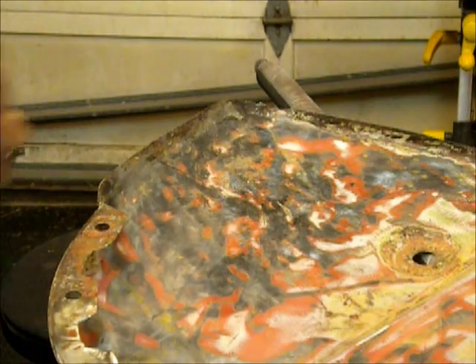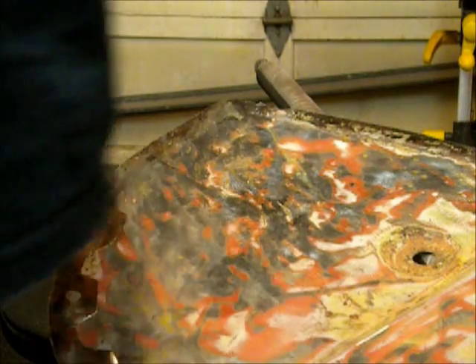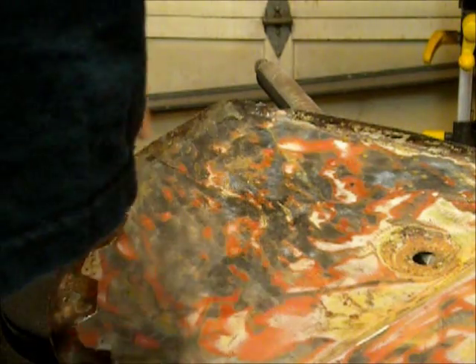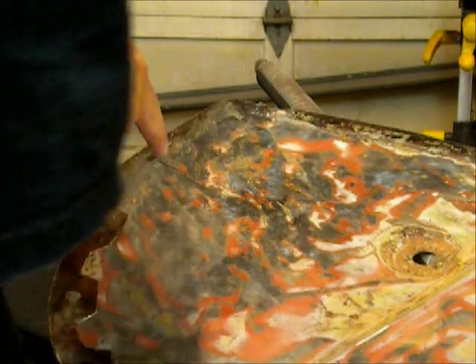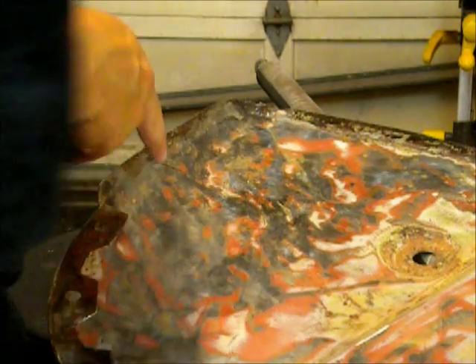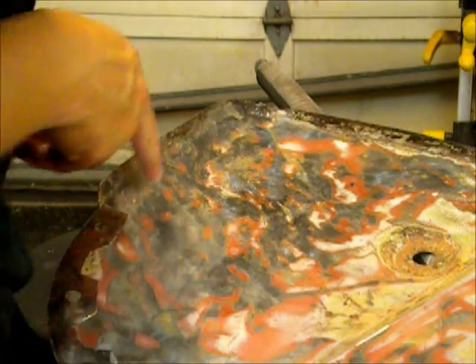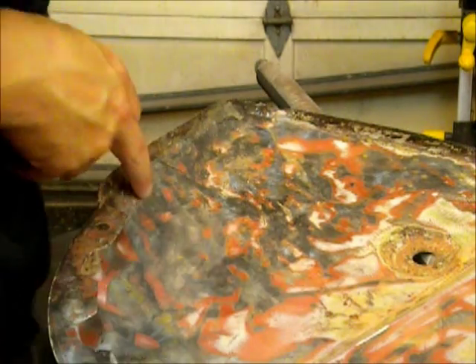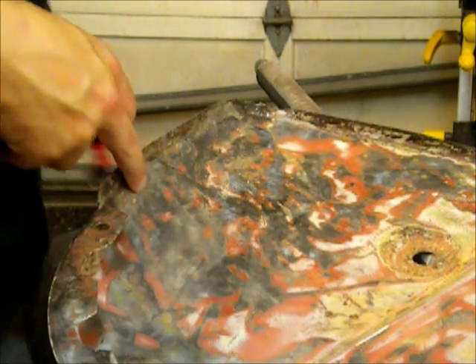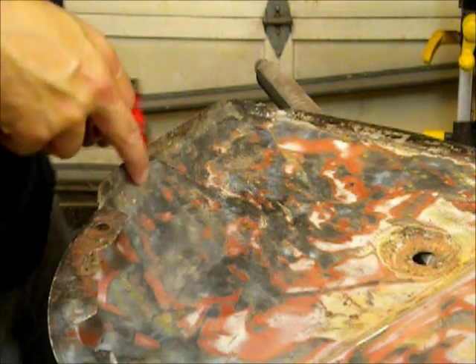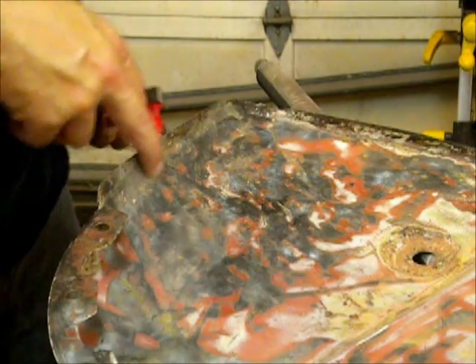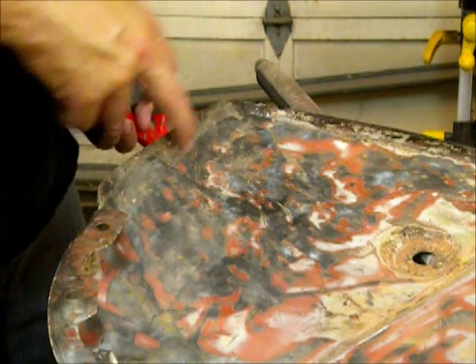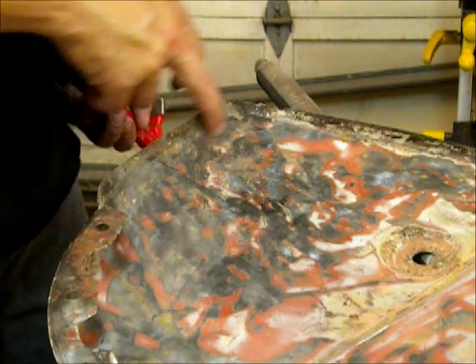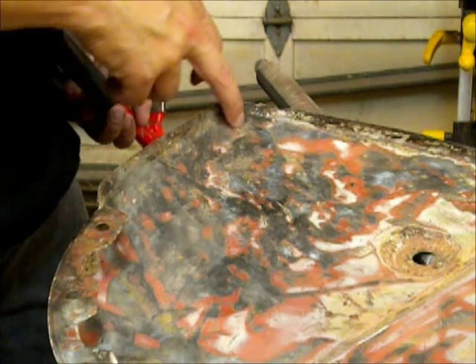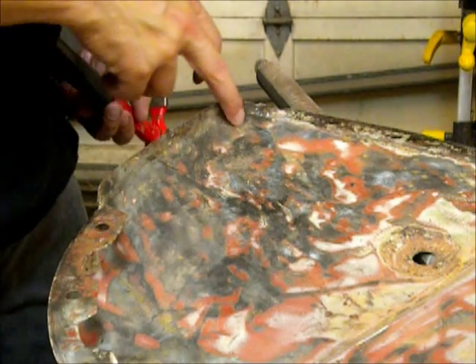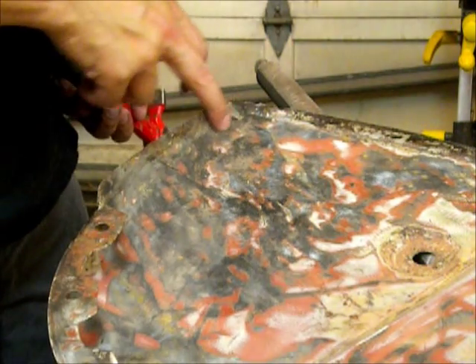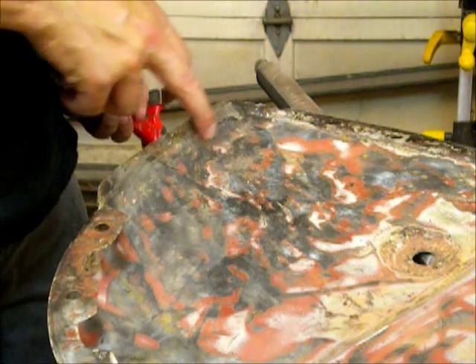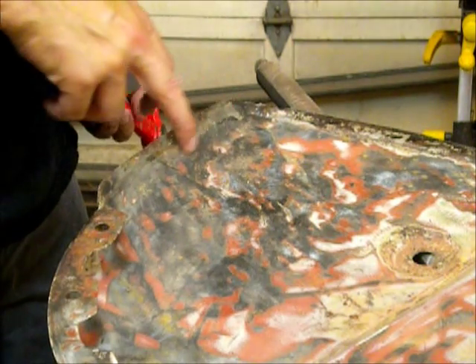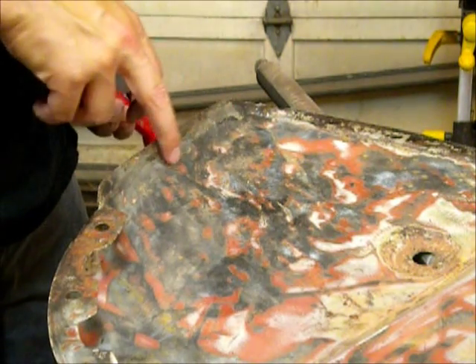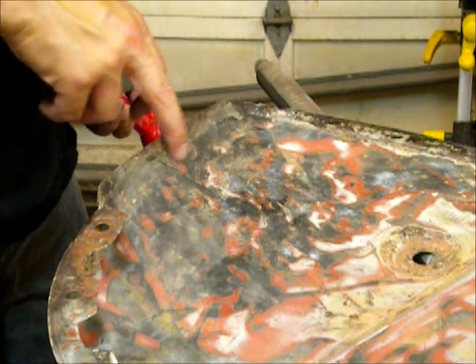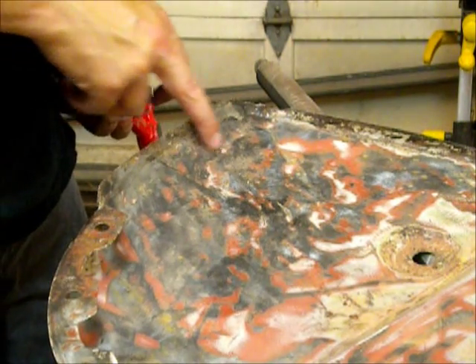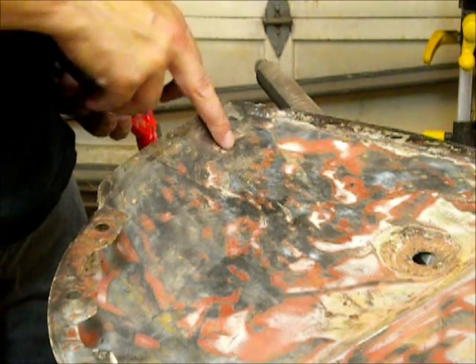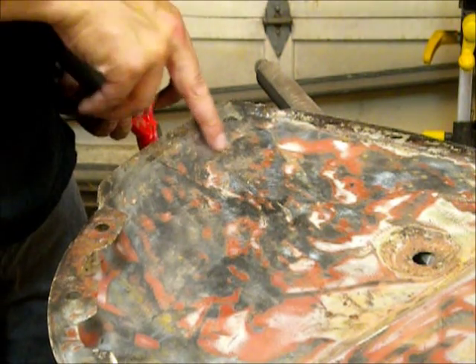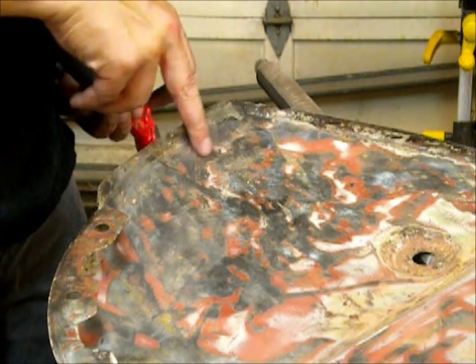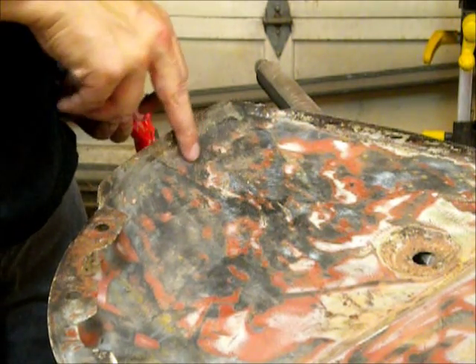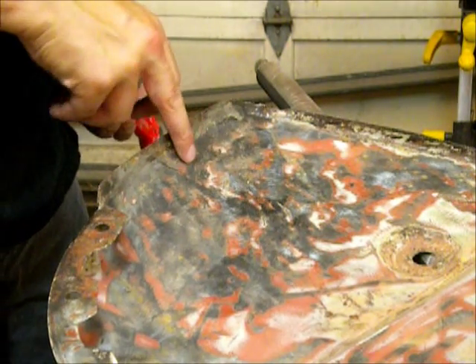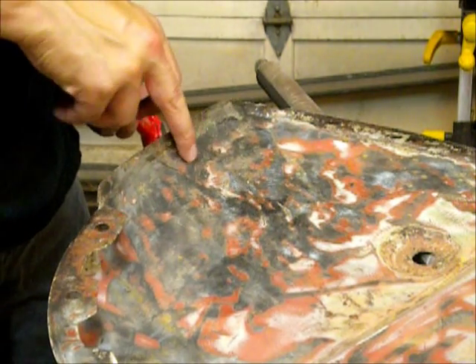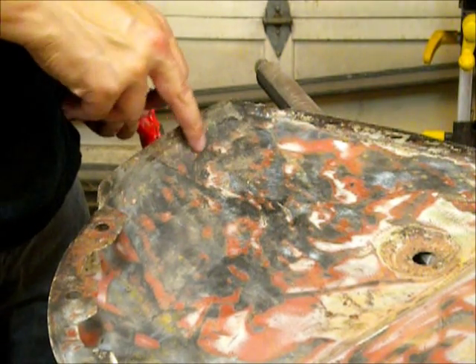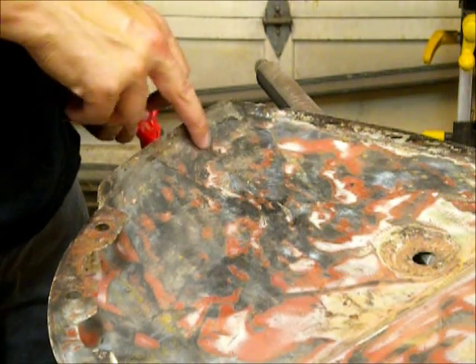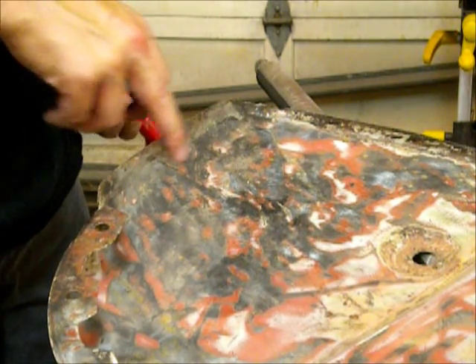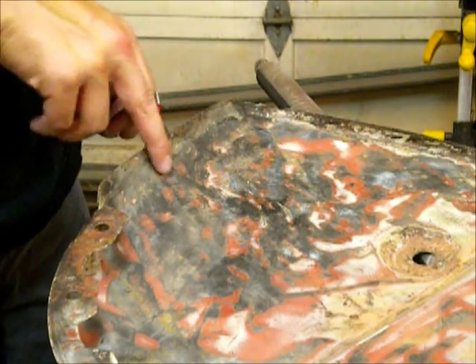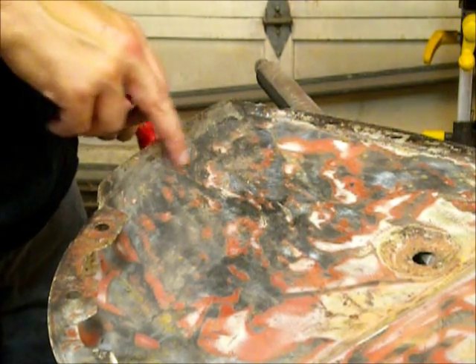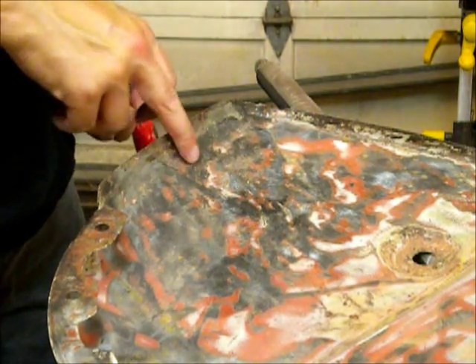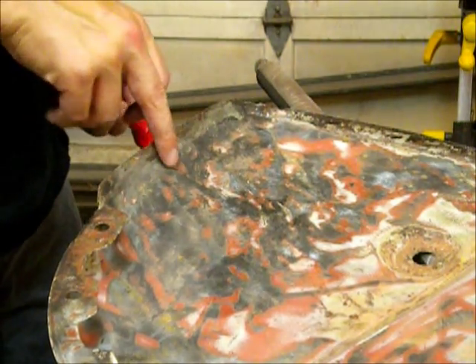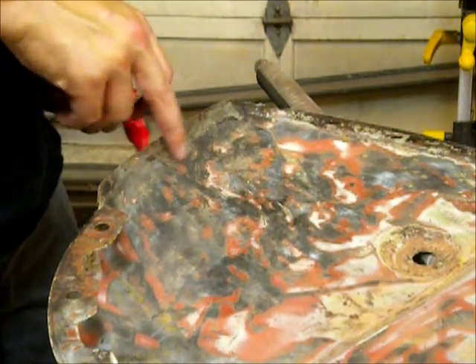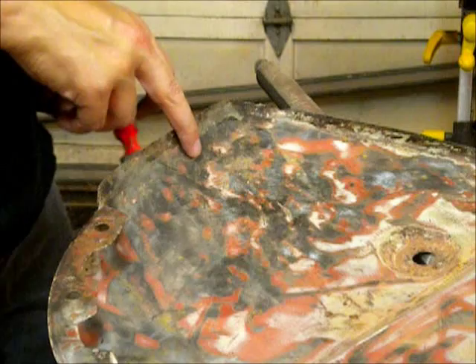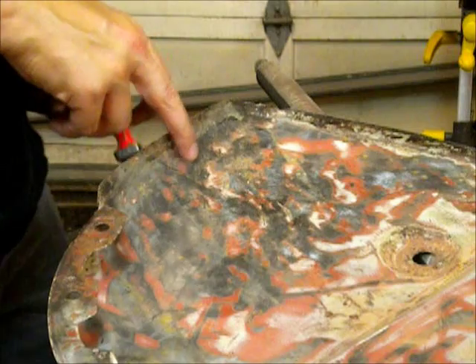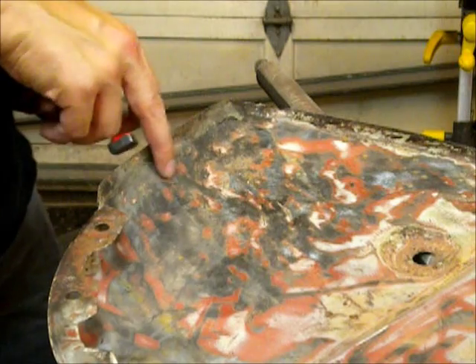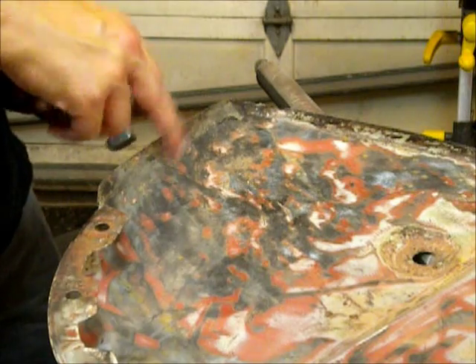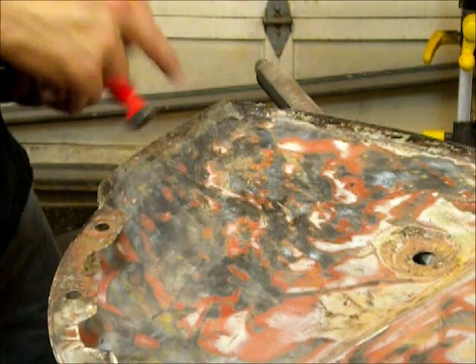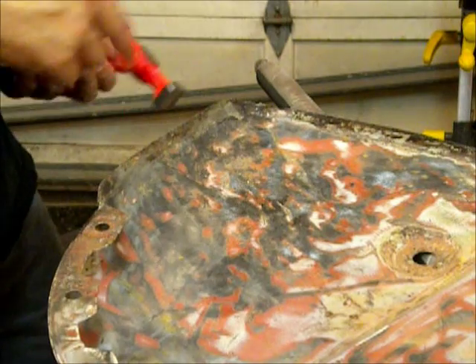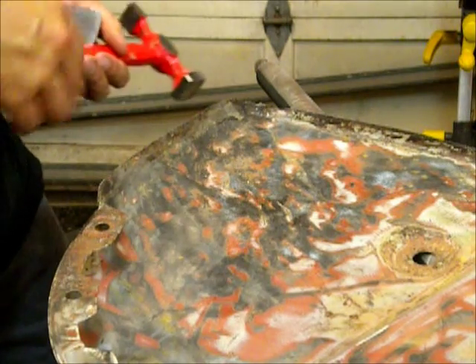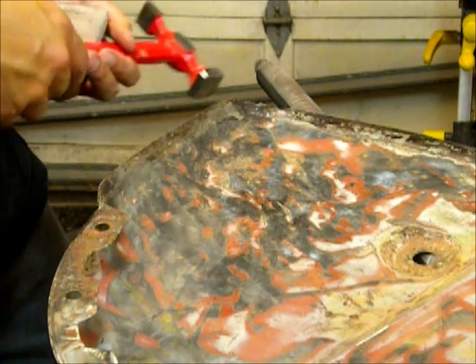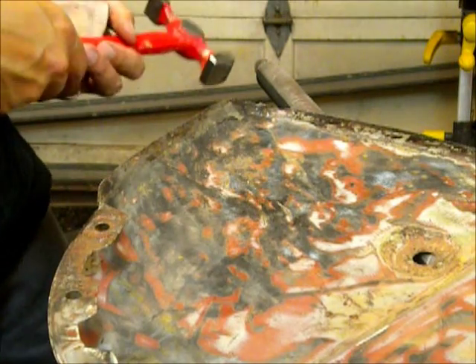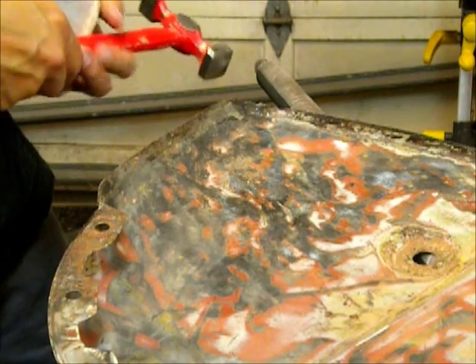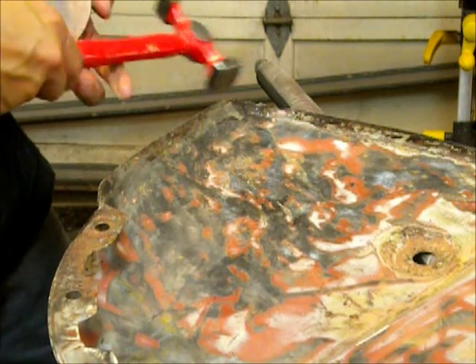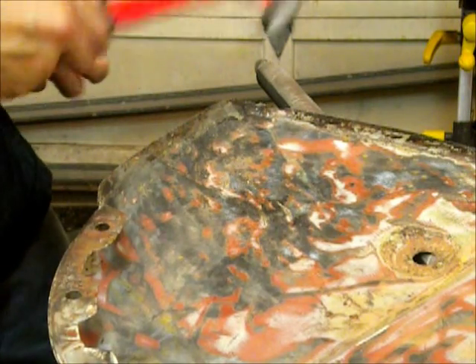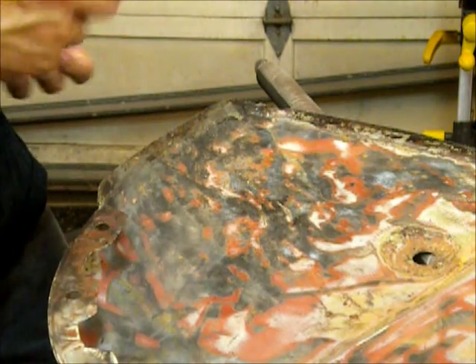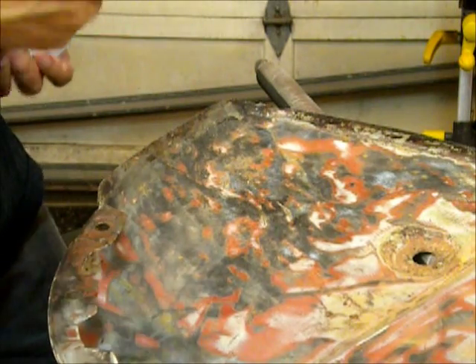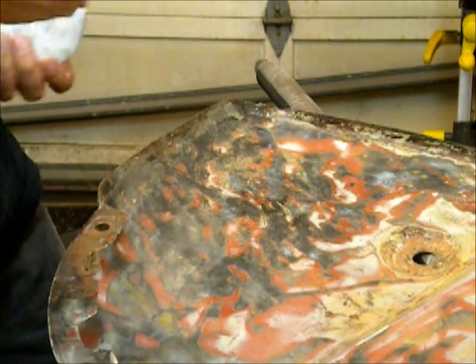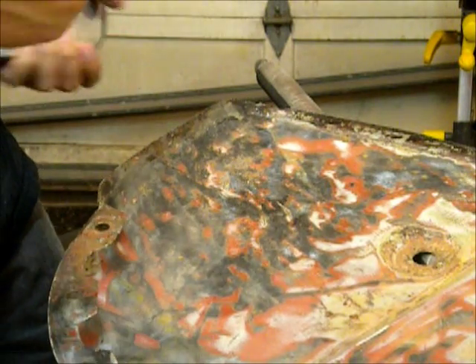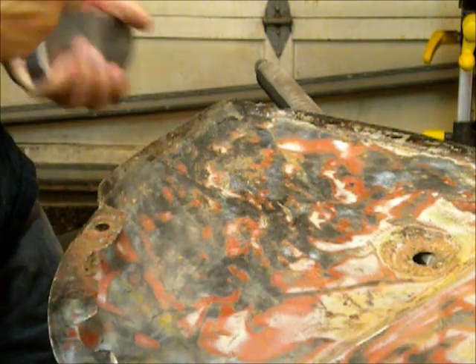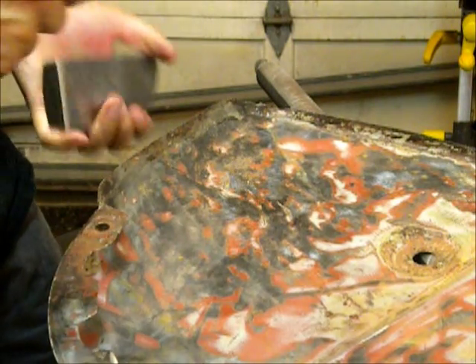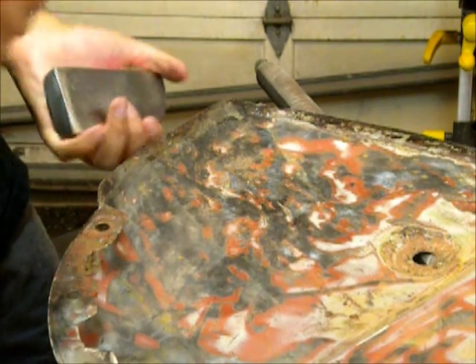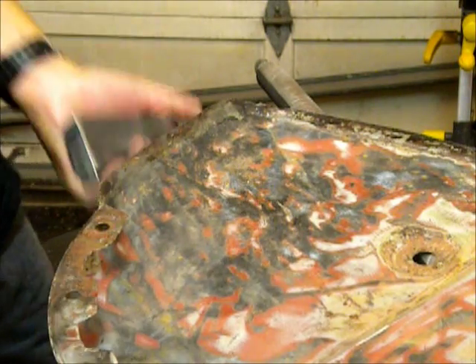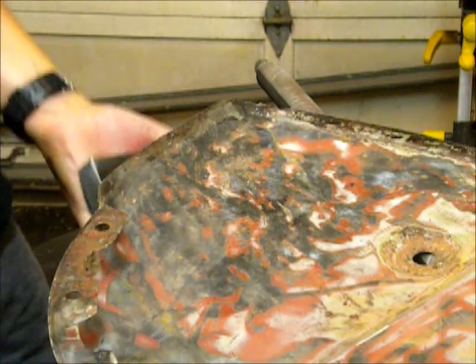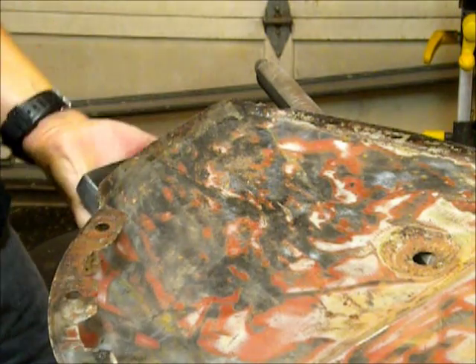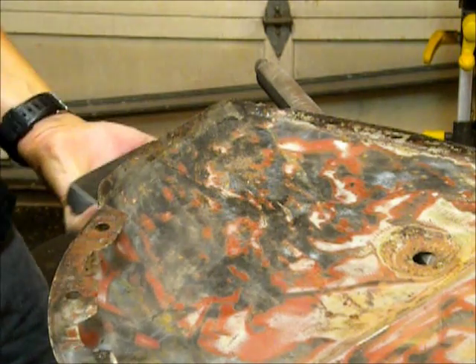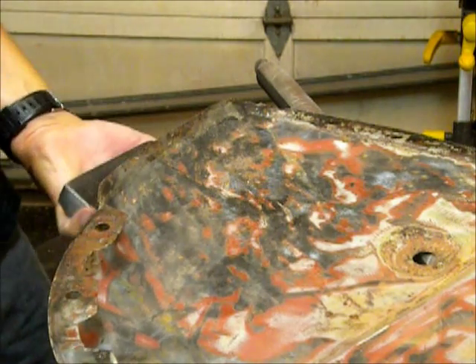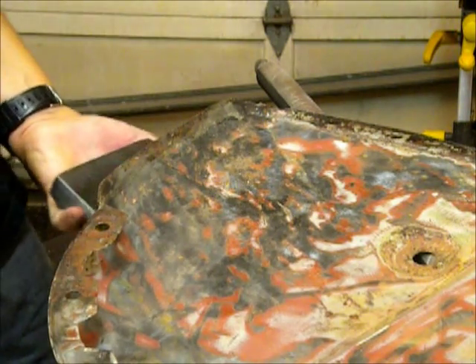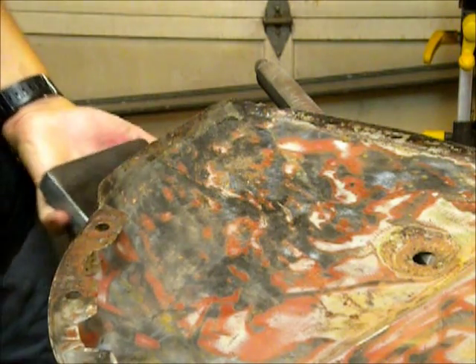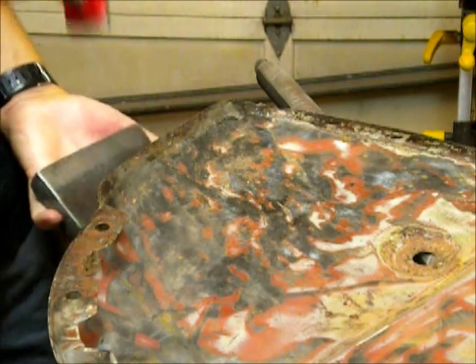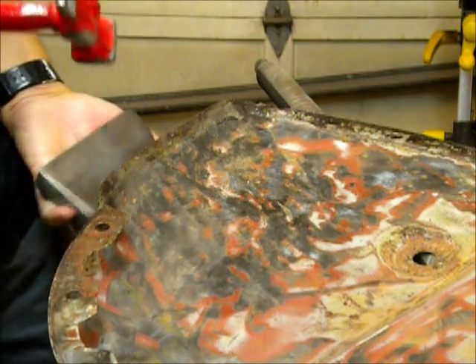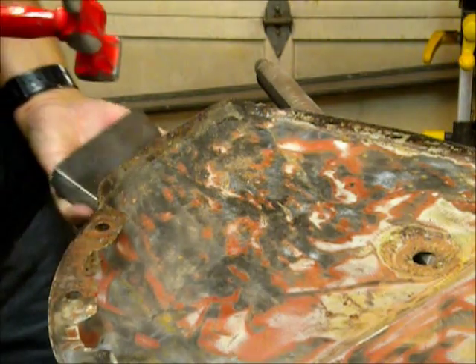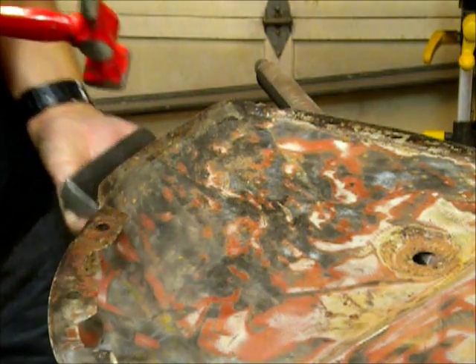Now I'm just doing the back side of this area because the access is a little tricky to get the front side.